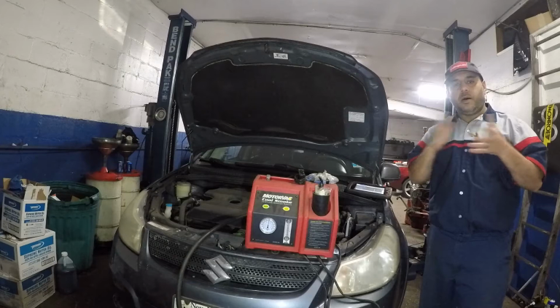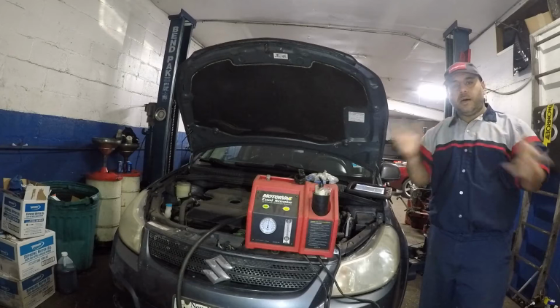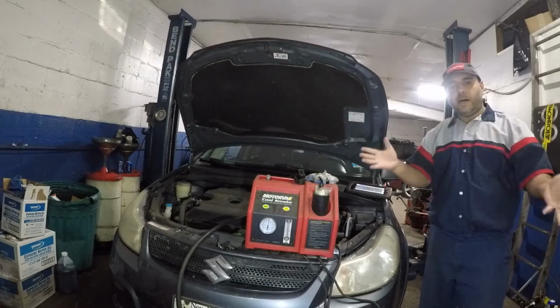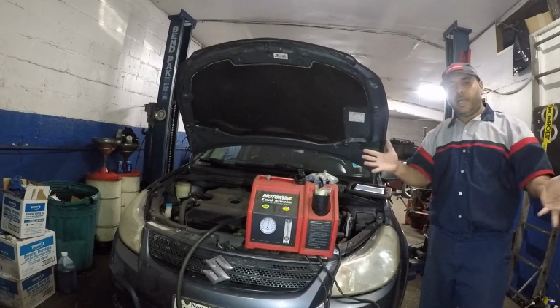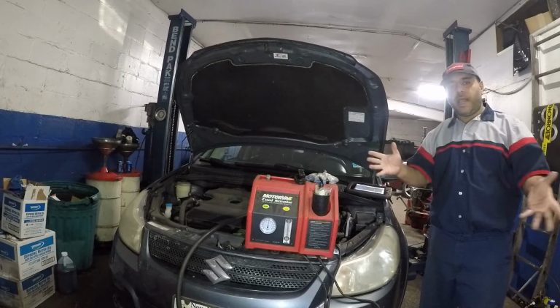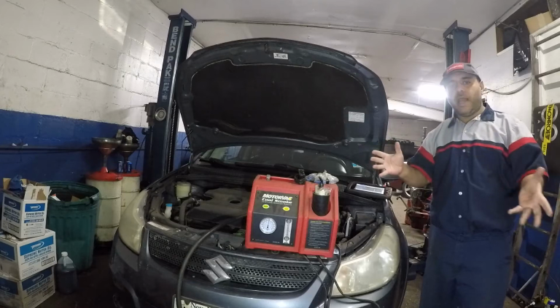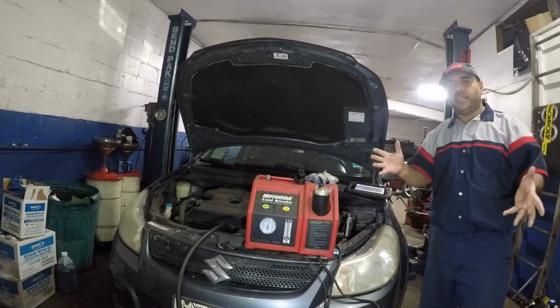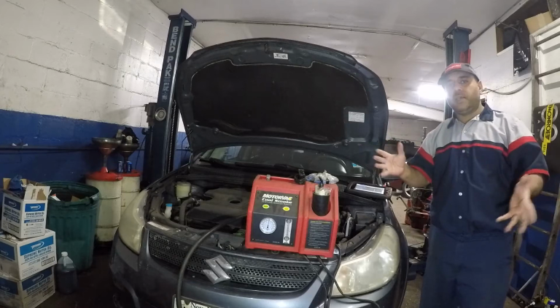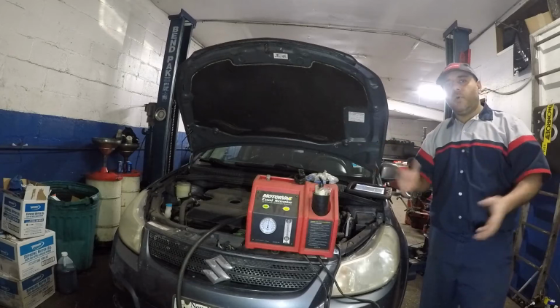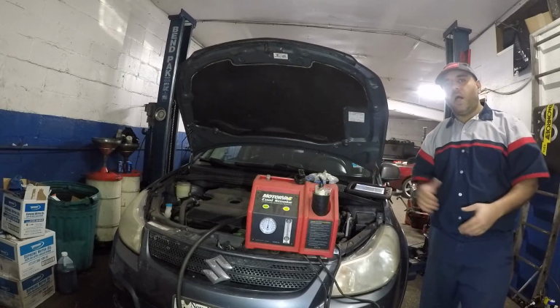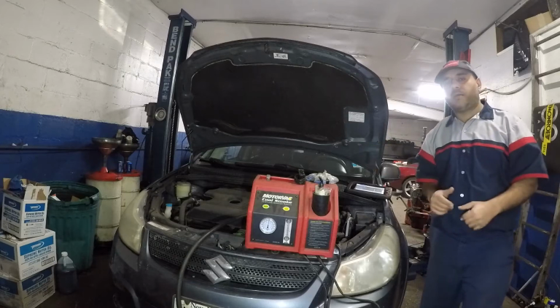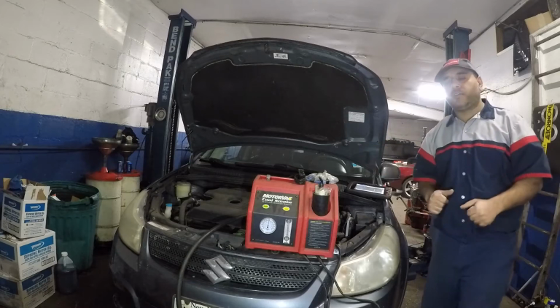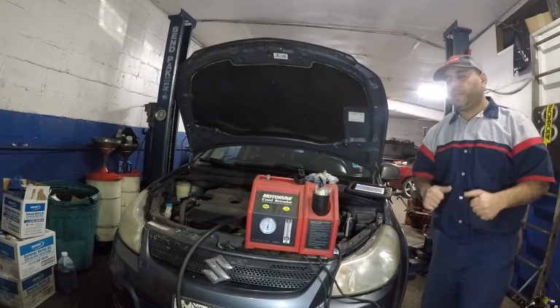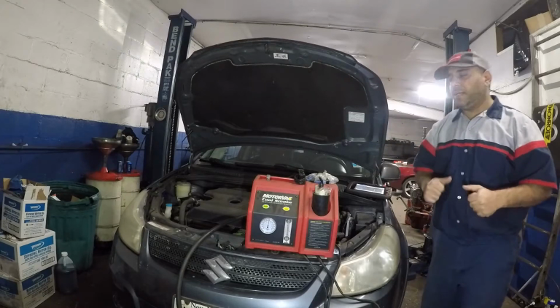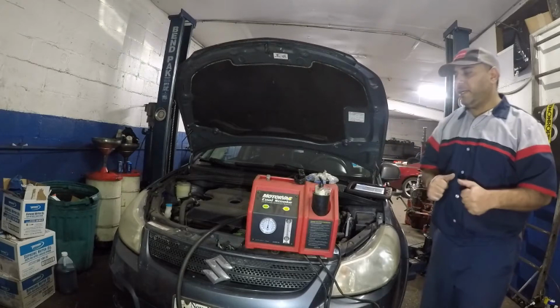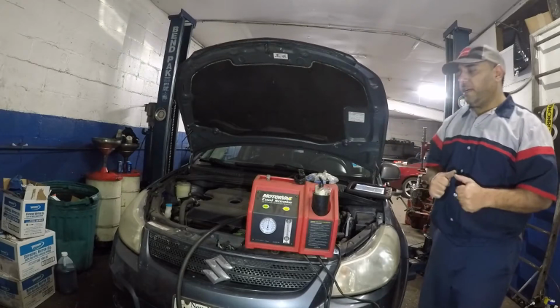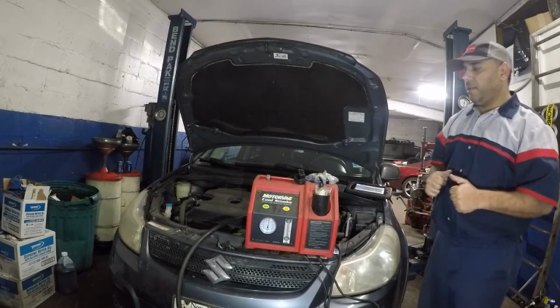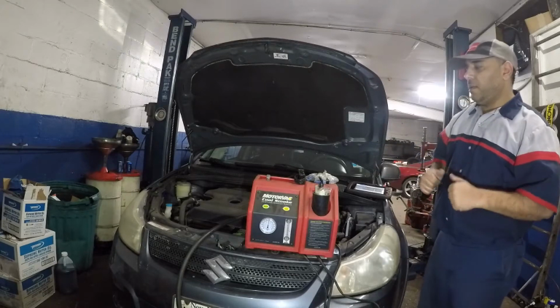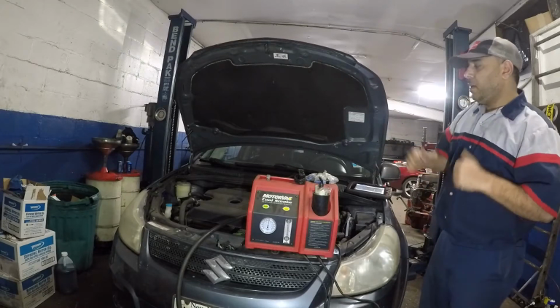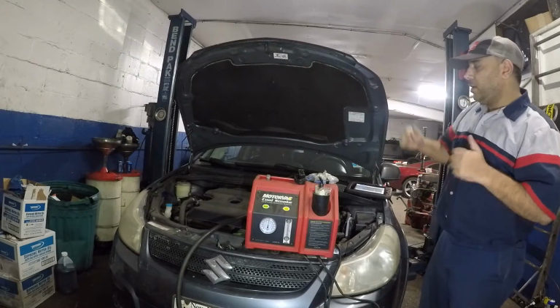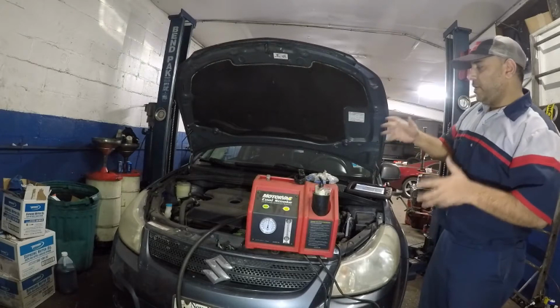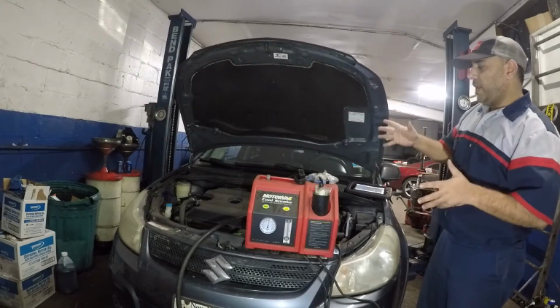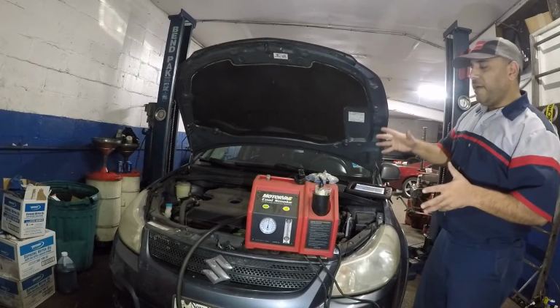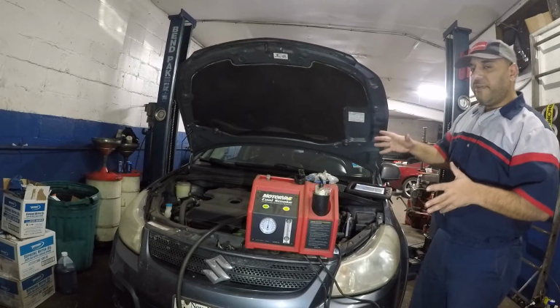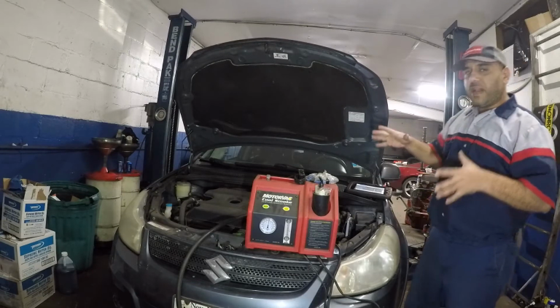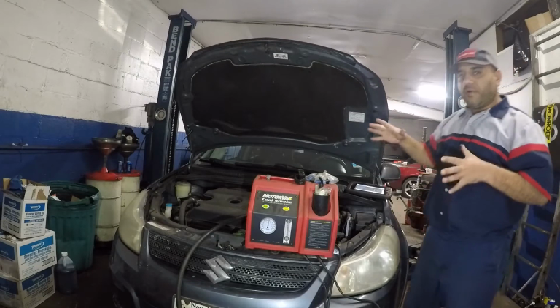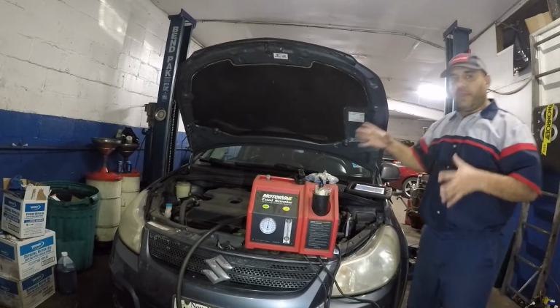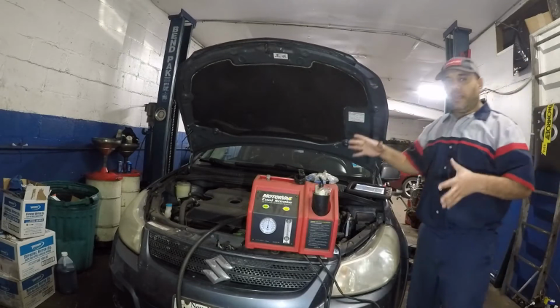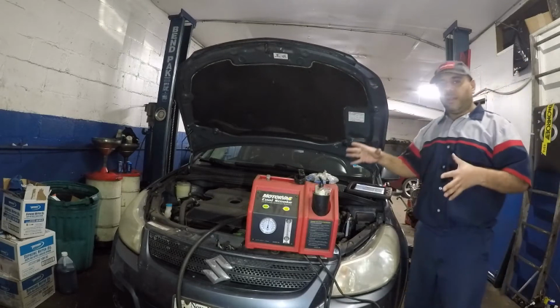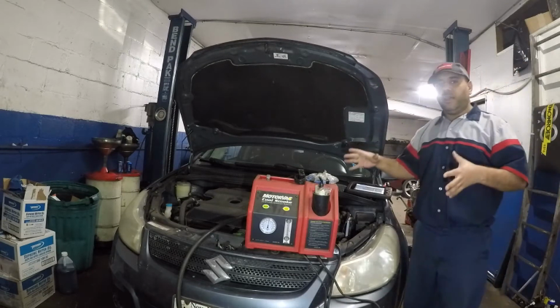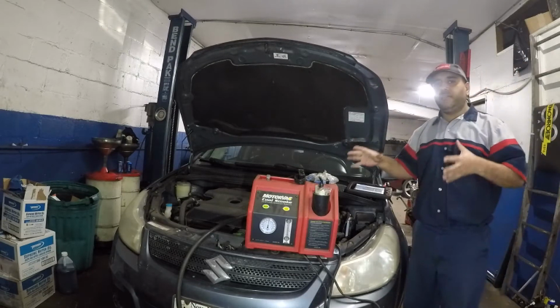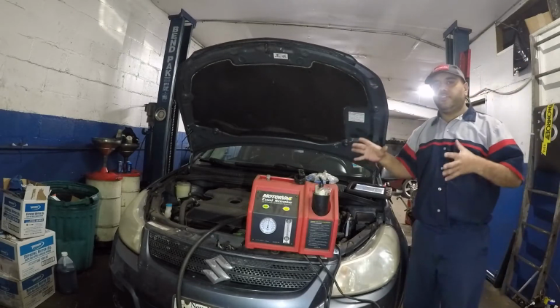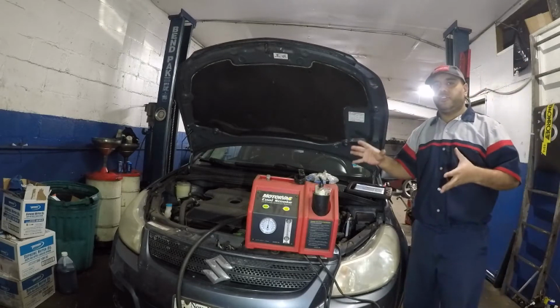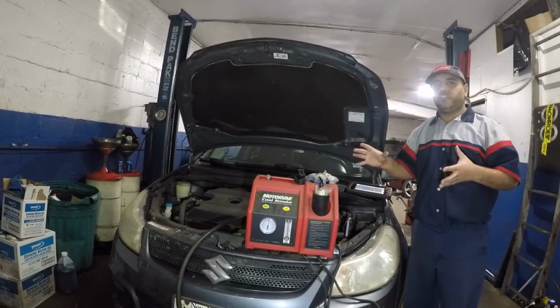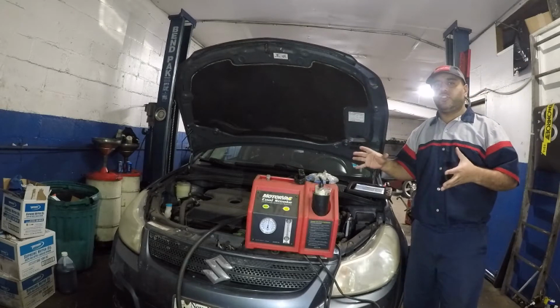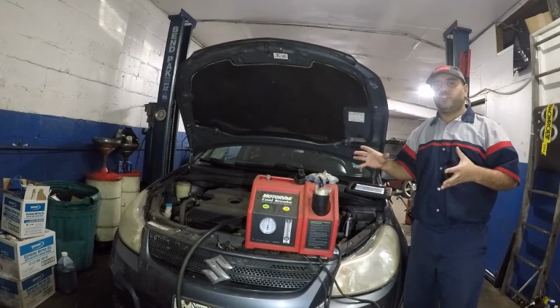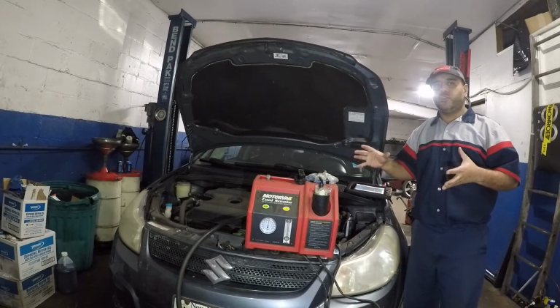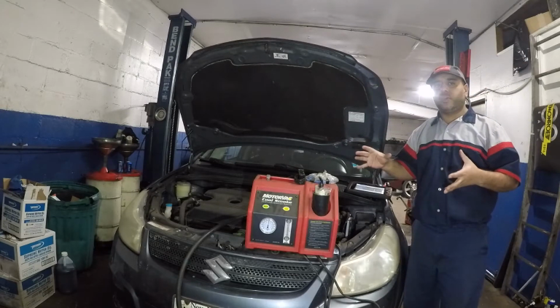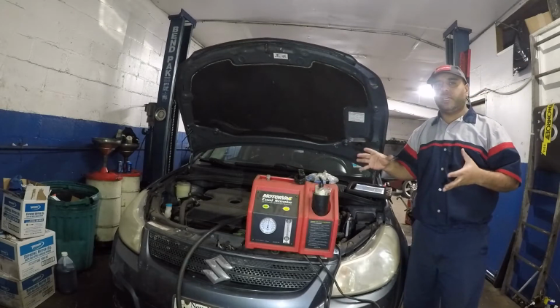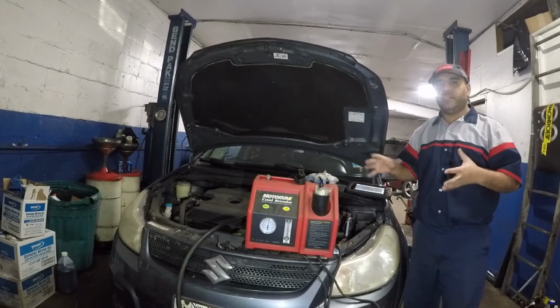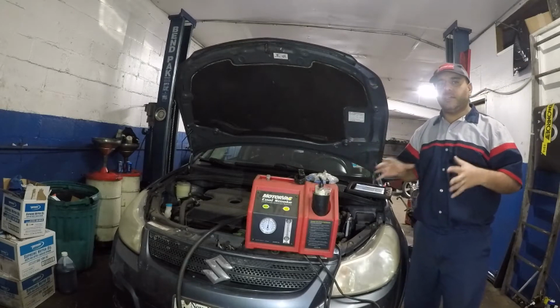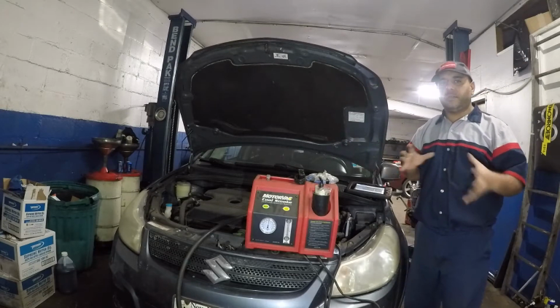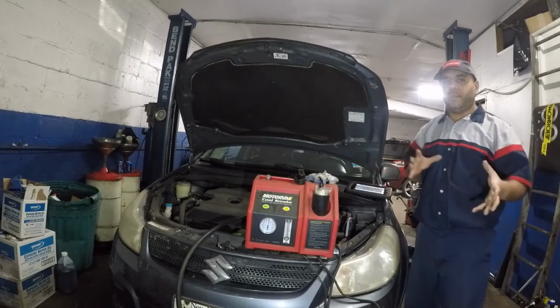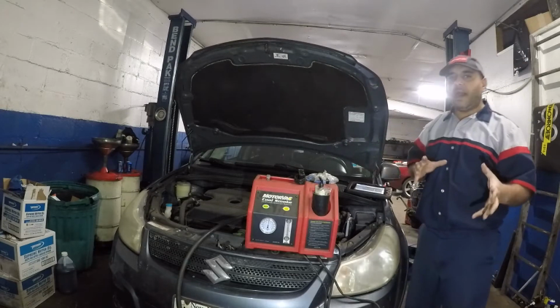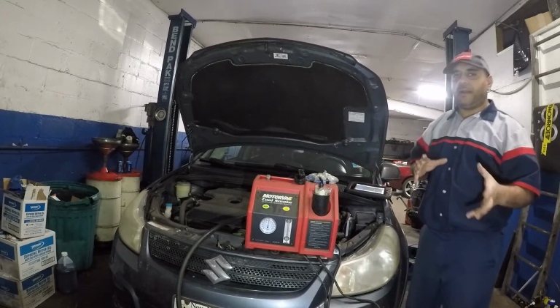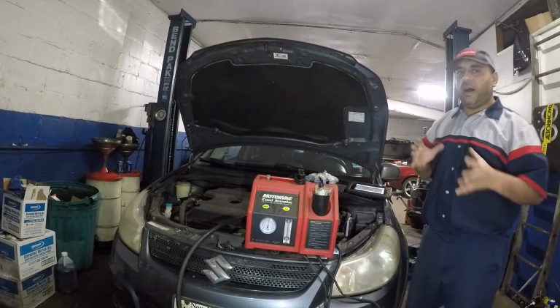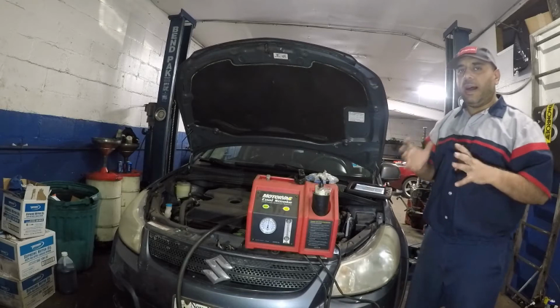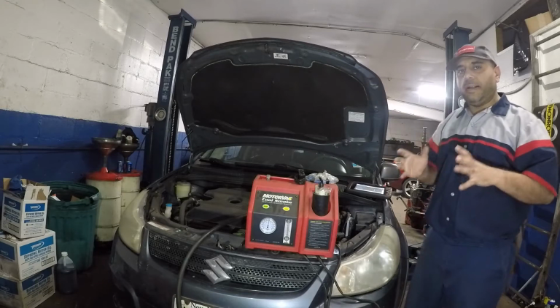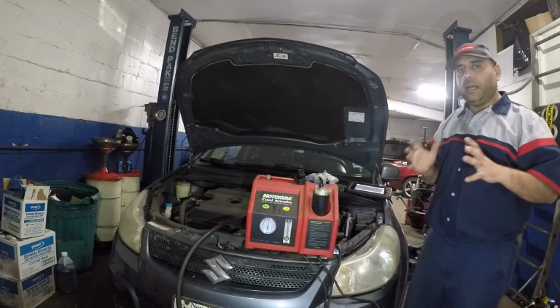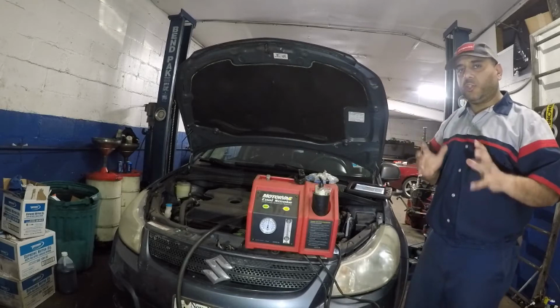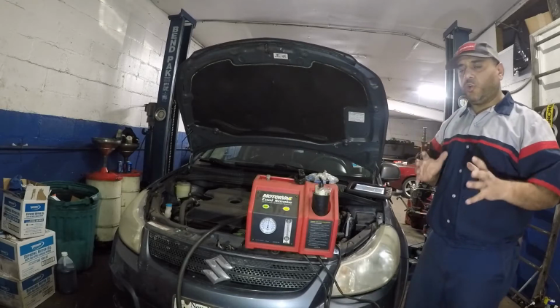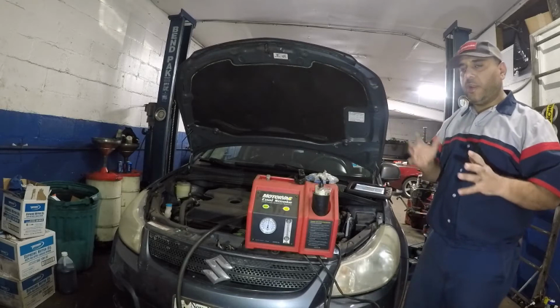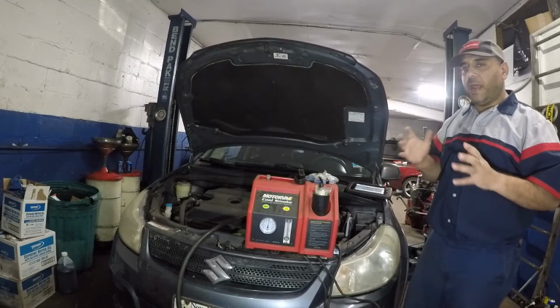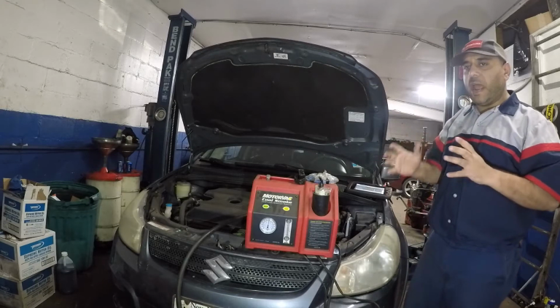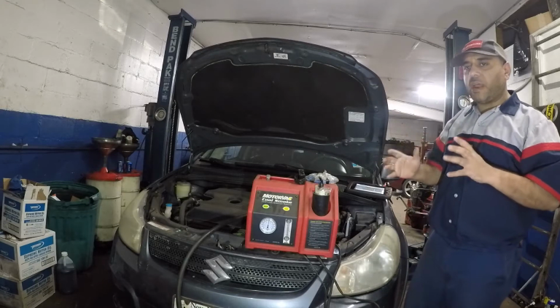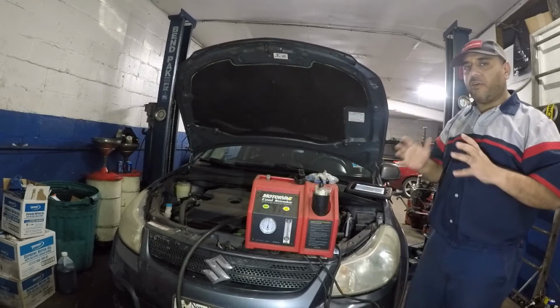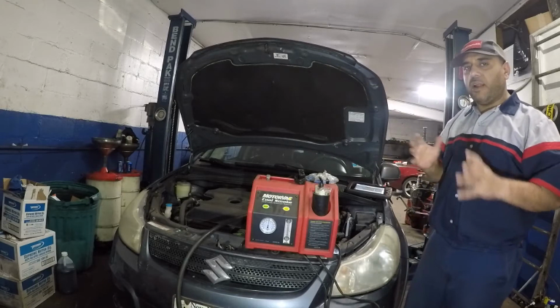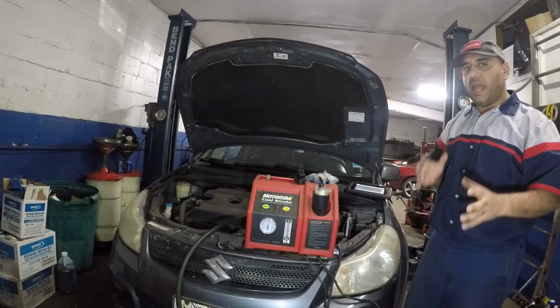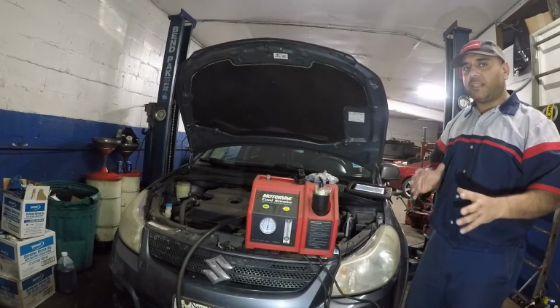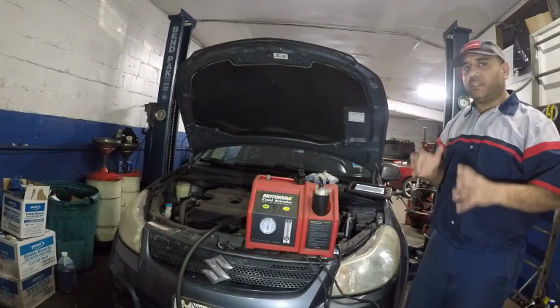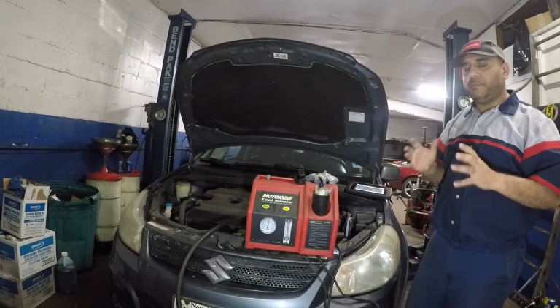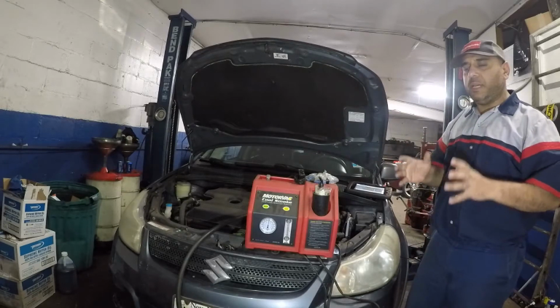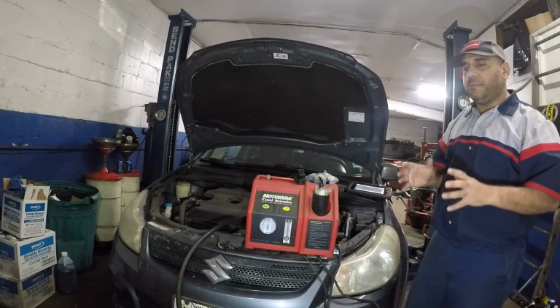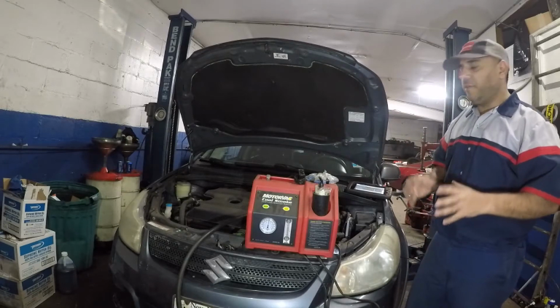Hi guys and welcome to my channel. Today we got a vehicle here. This is a Suzuki — doesn't matter. Honda, Toyota, Acura, Lexus, BMW — the procedure applies to any vehicle.